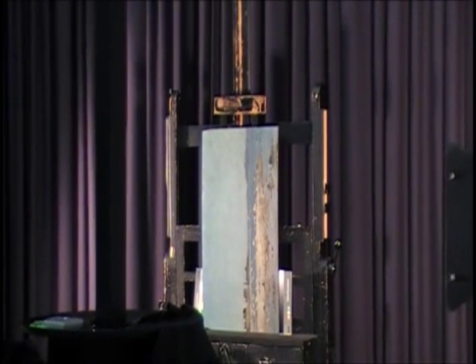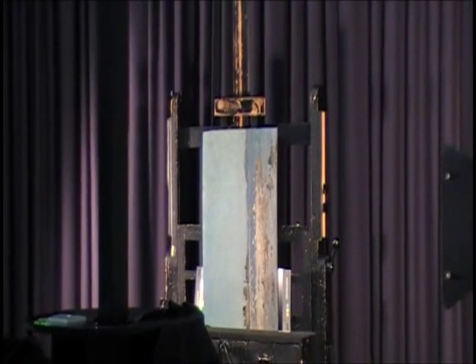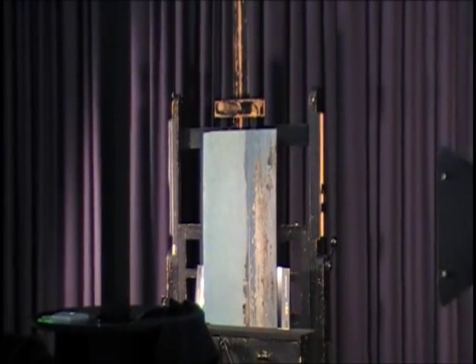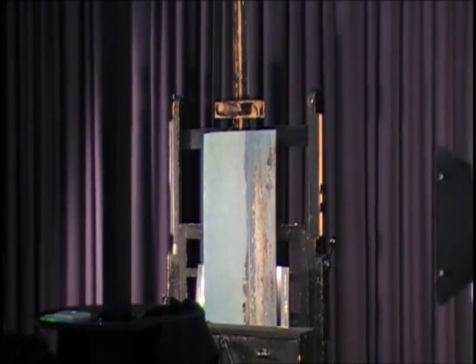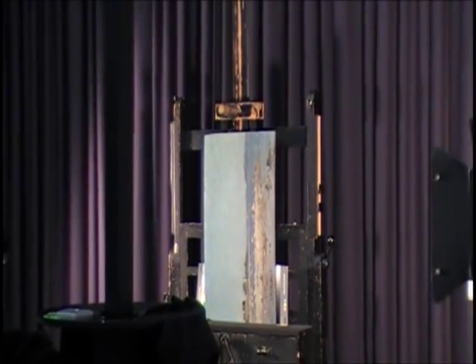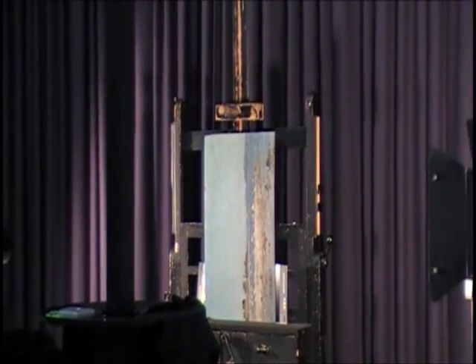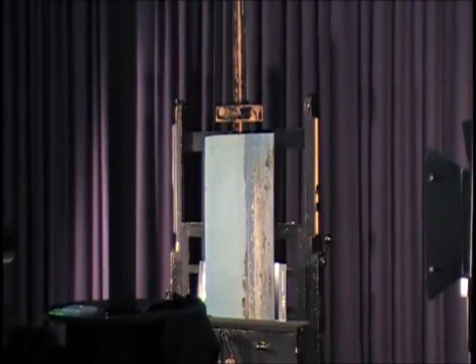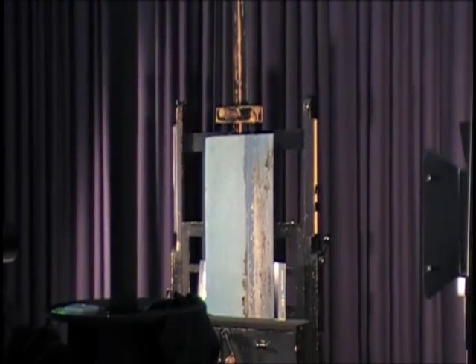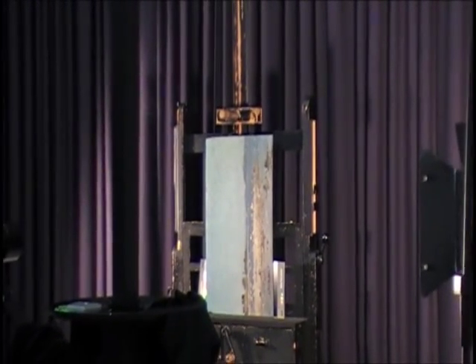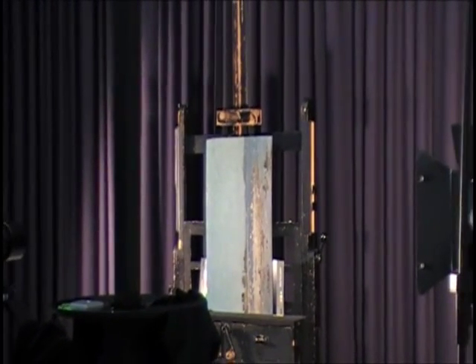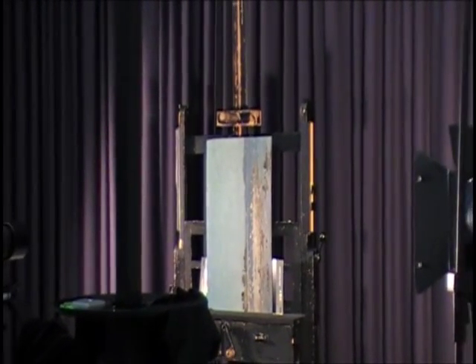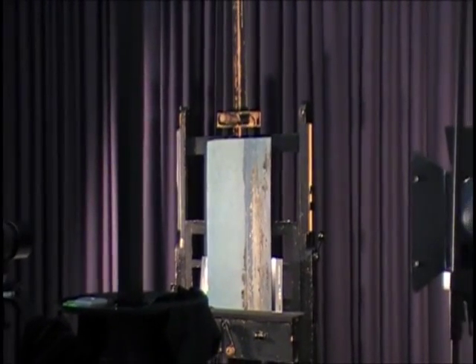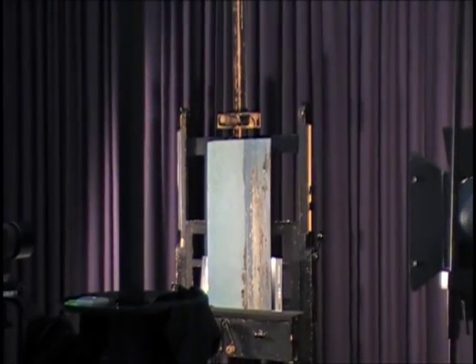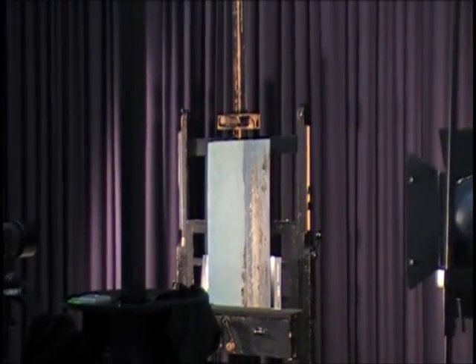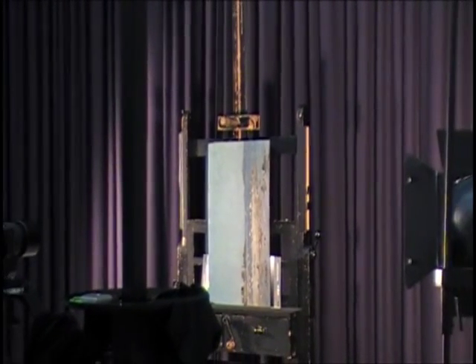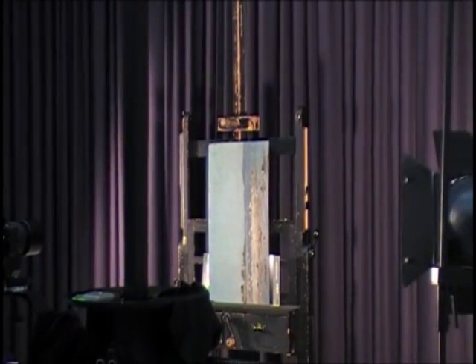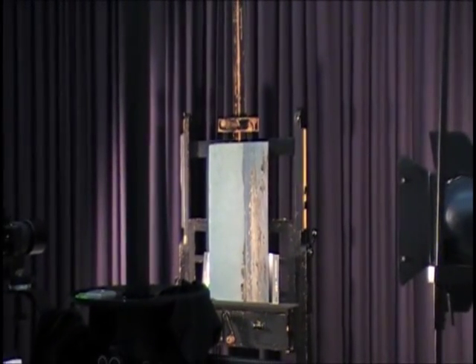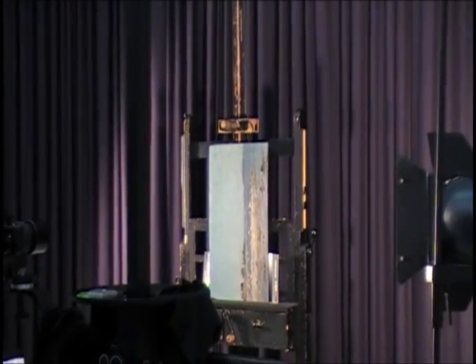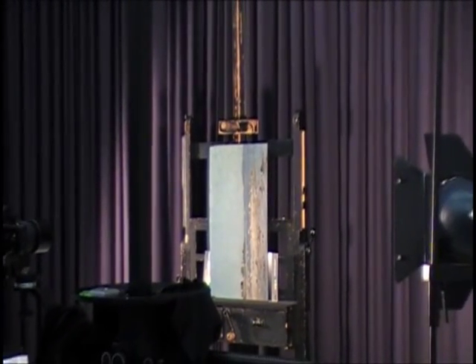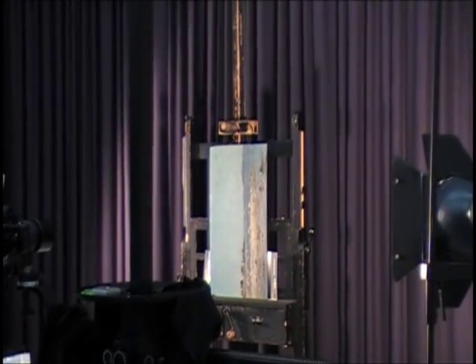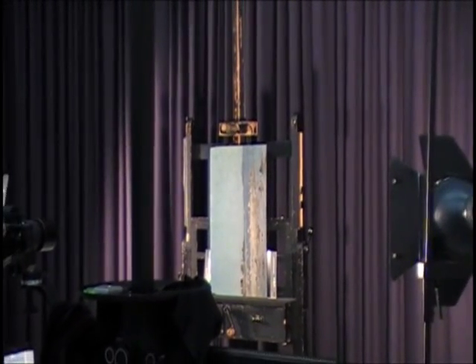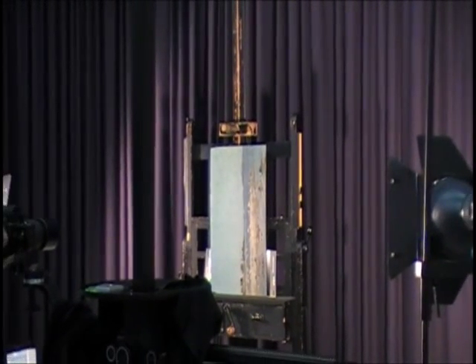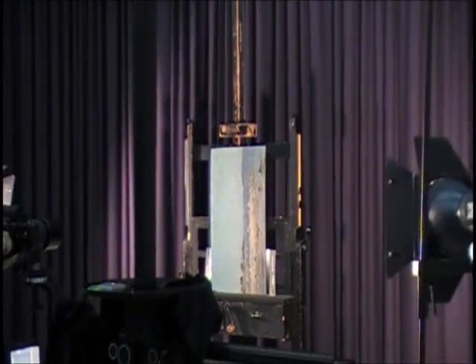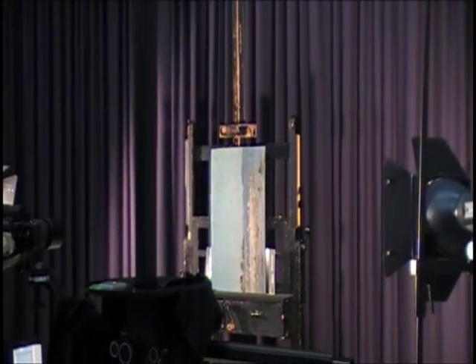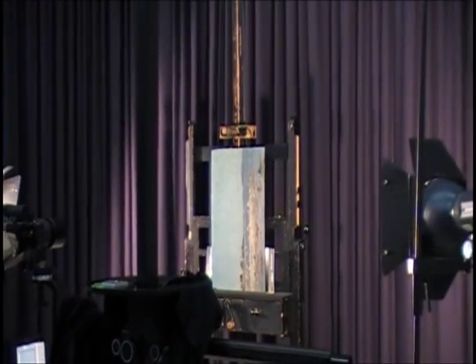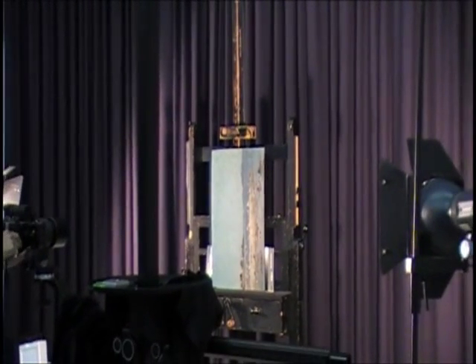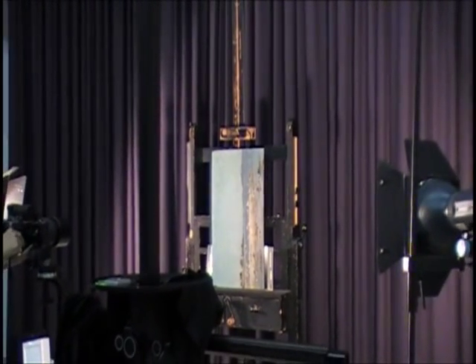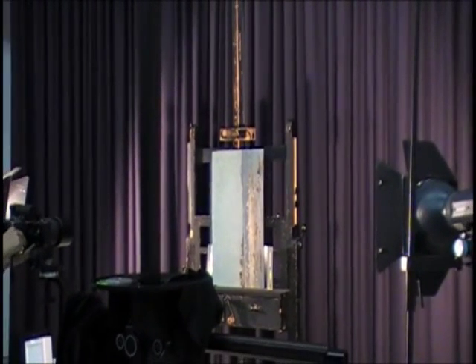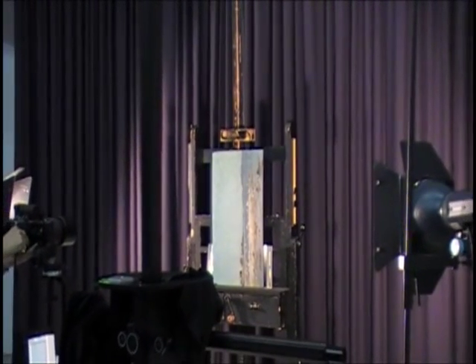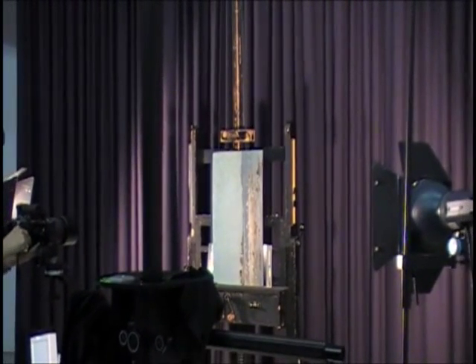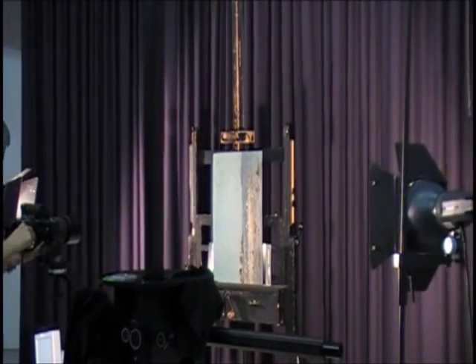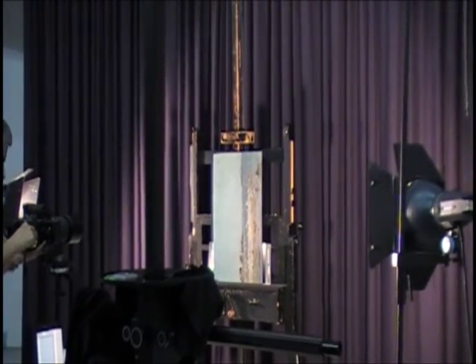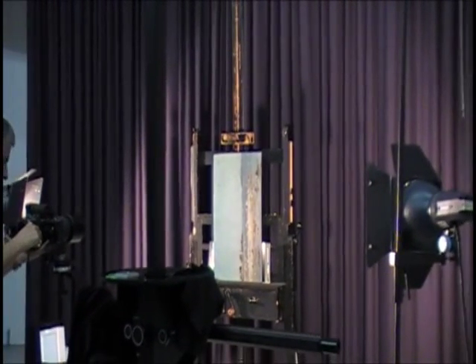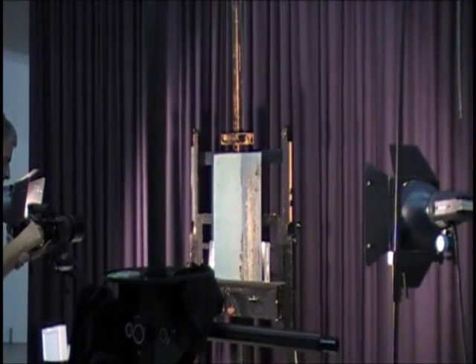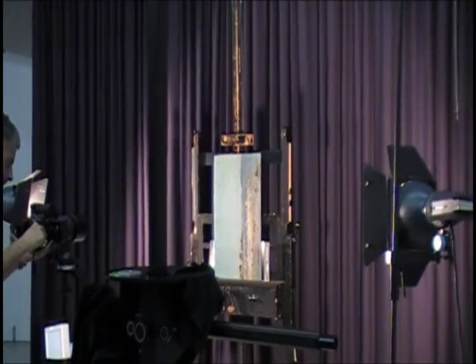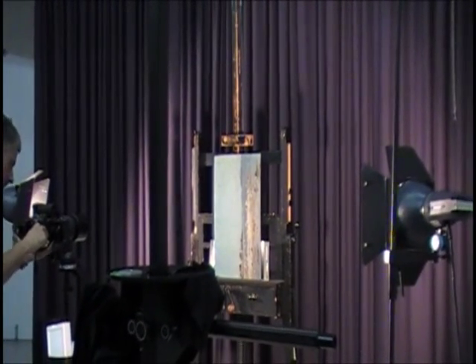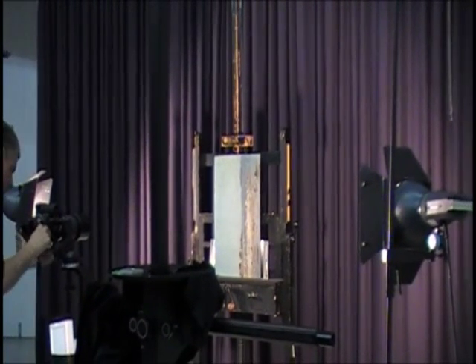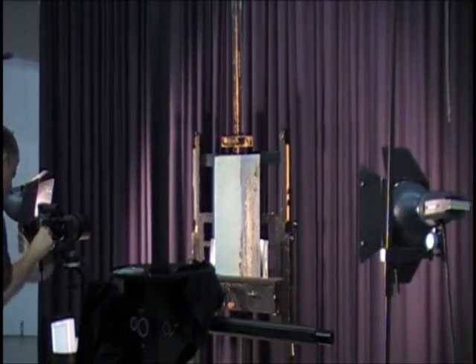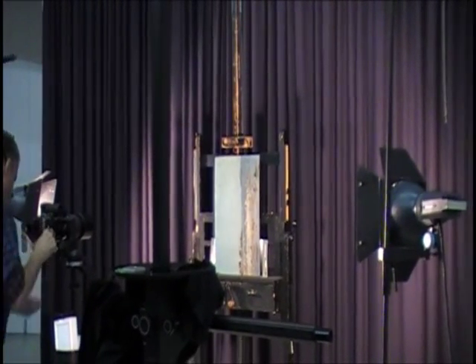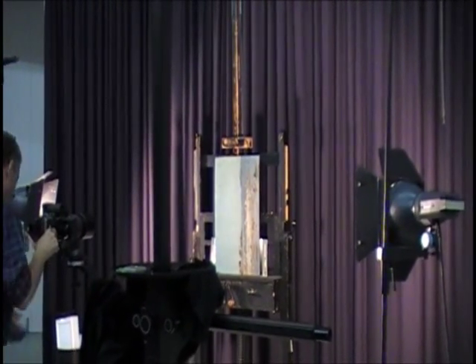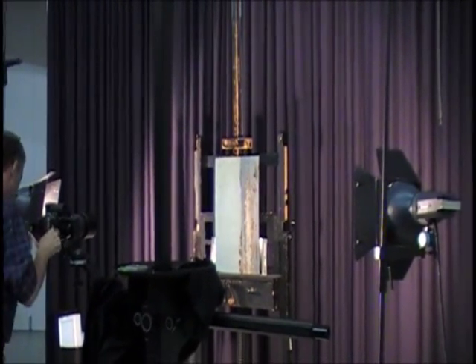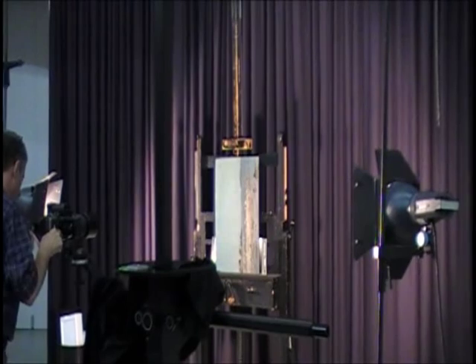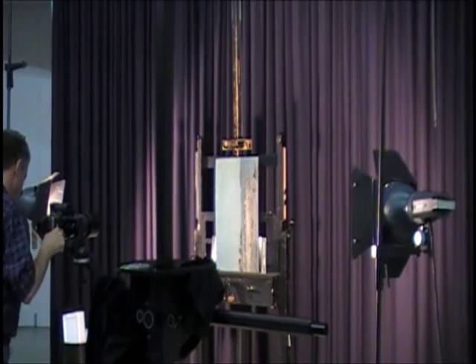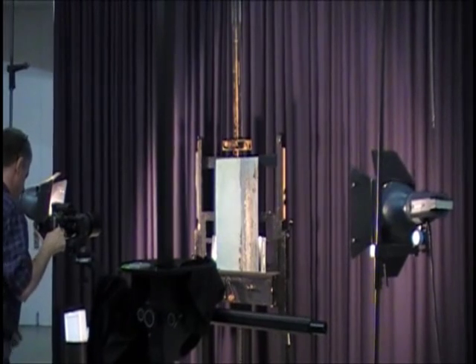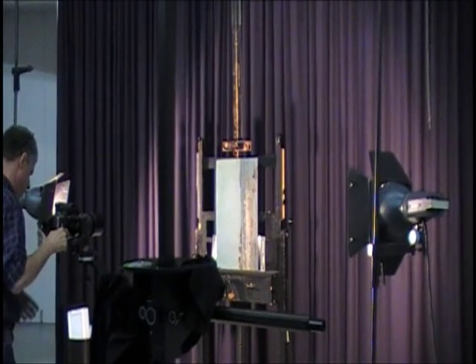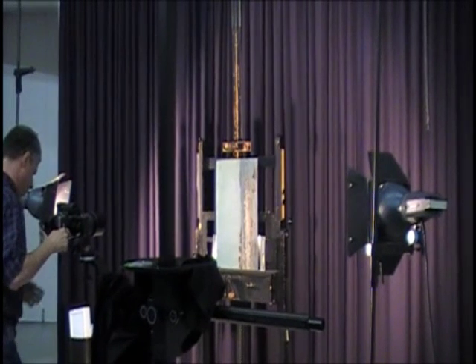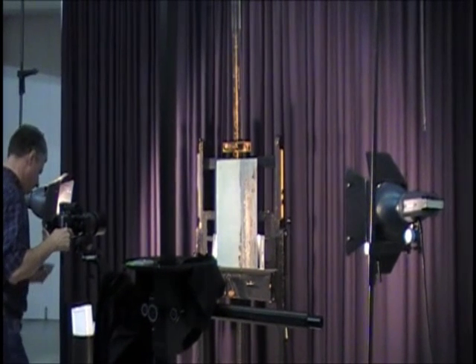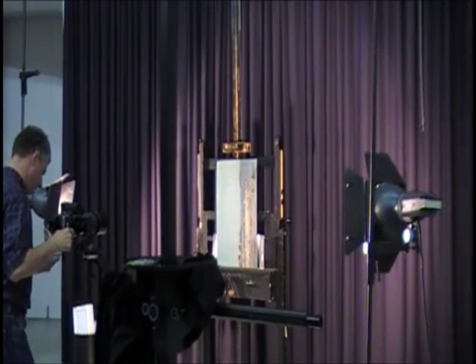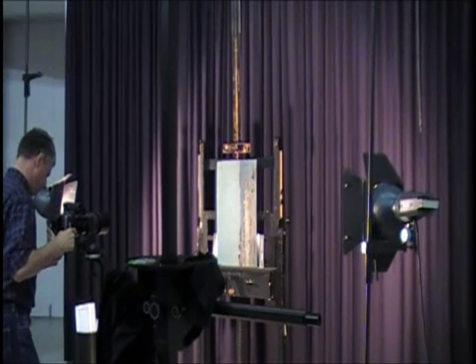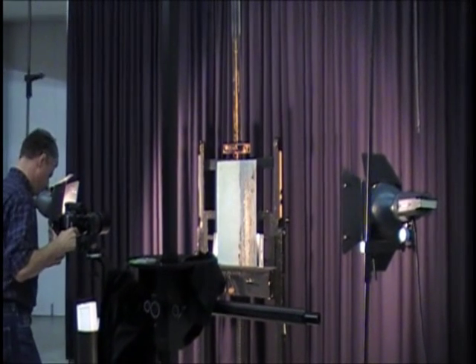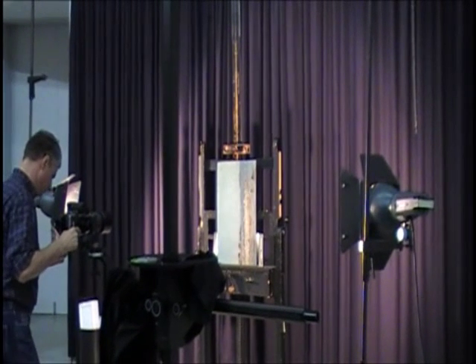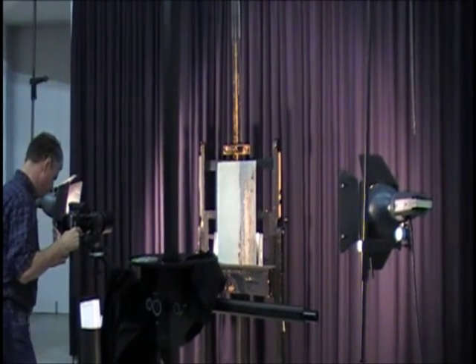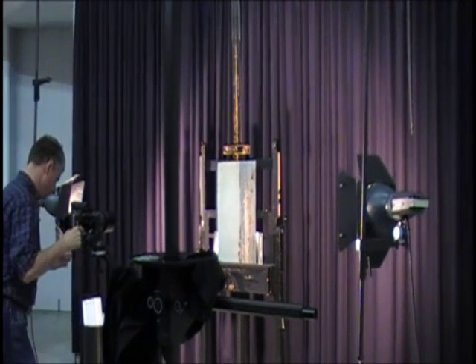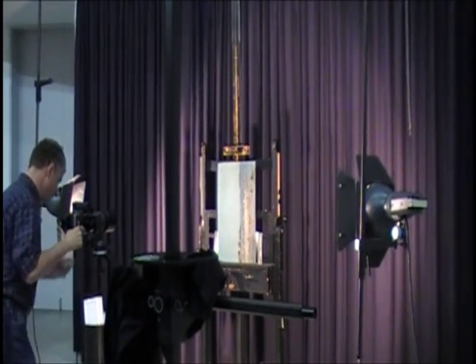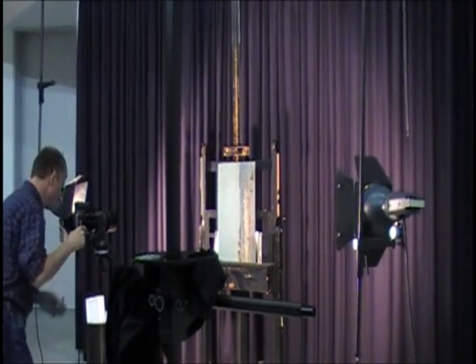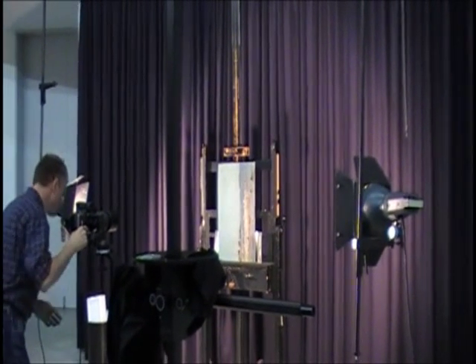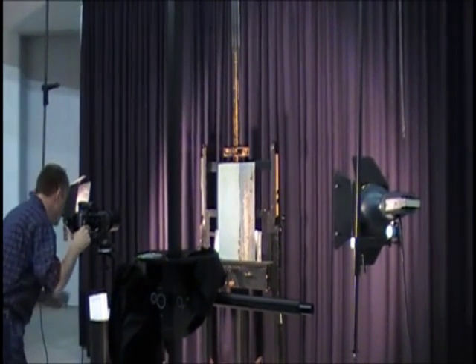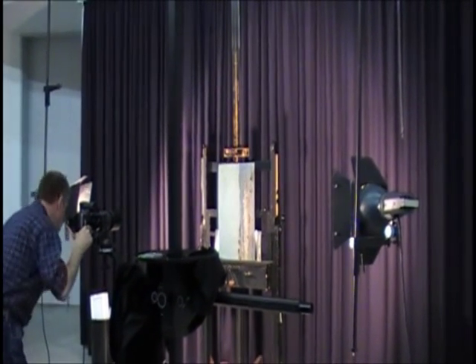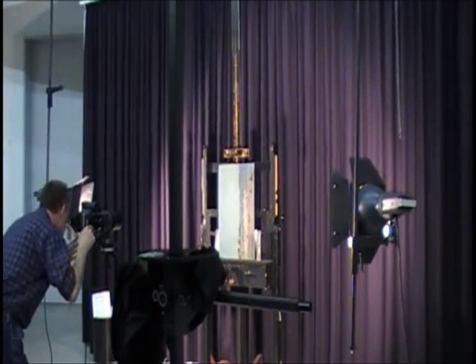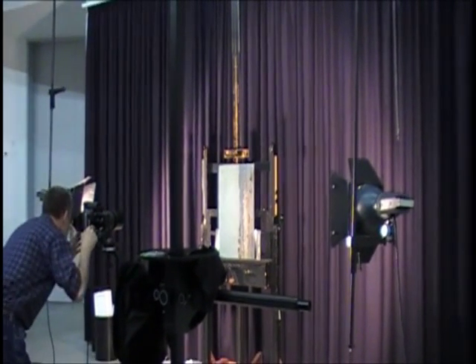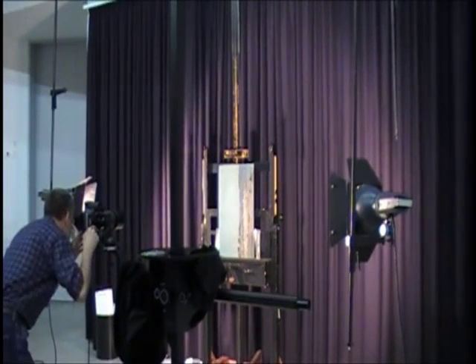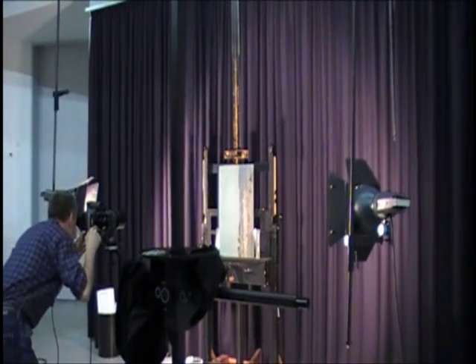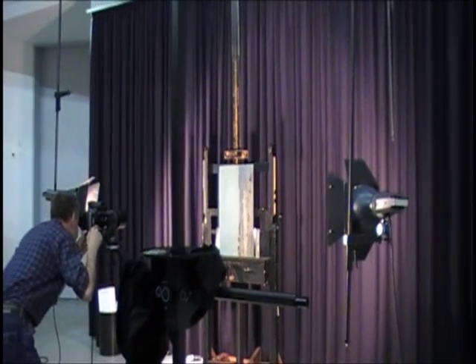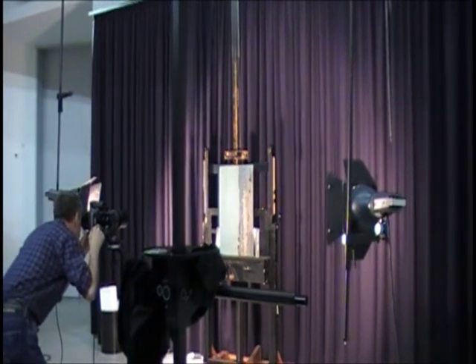Mr. Hartmann has welcomed us in his studio and shown us his way of working, explaining it to us.